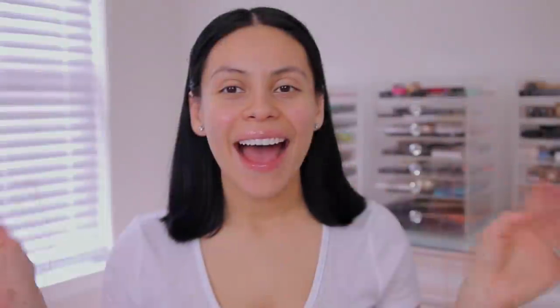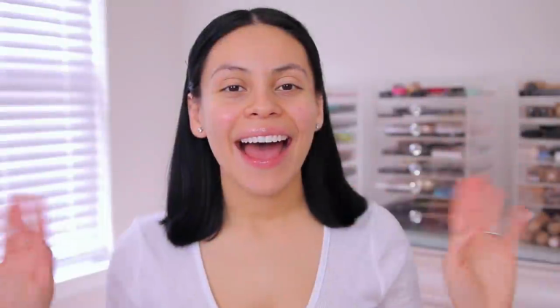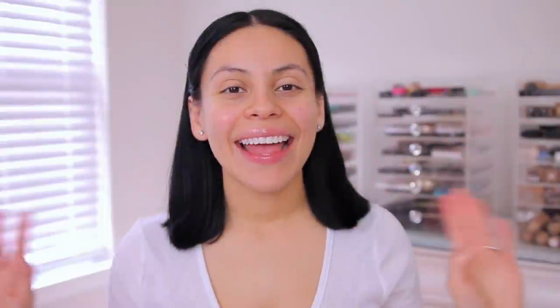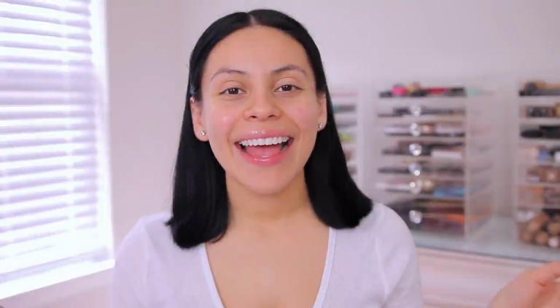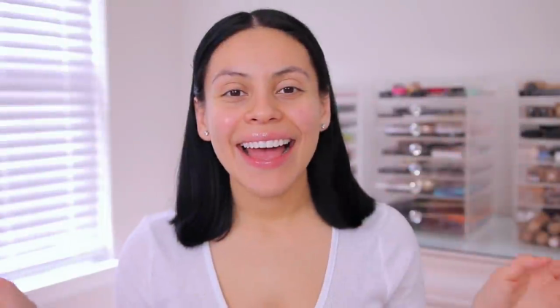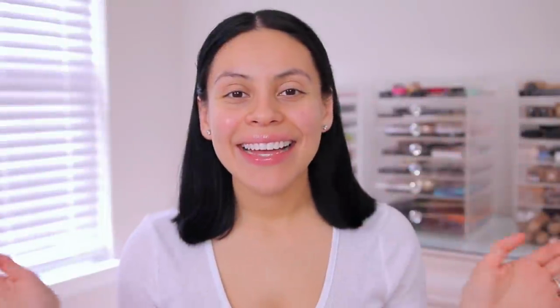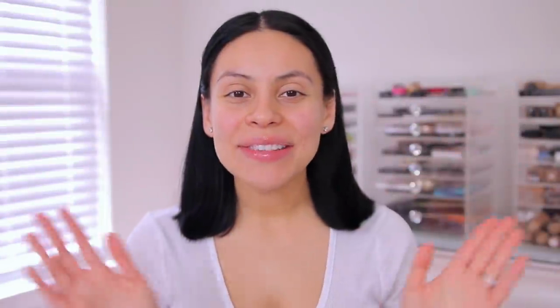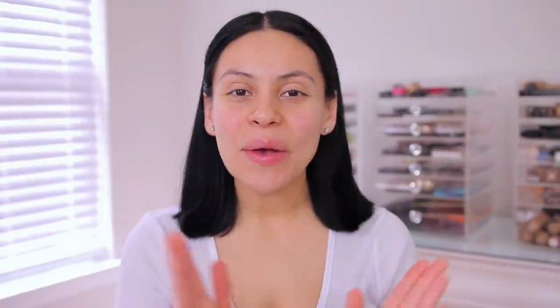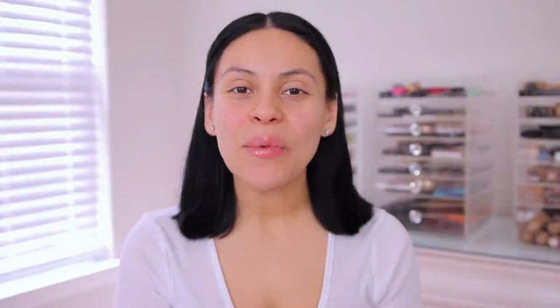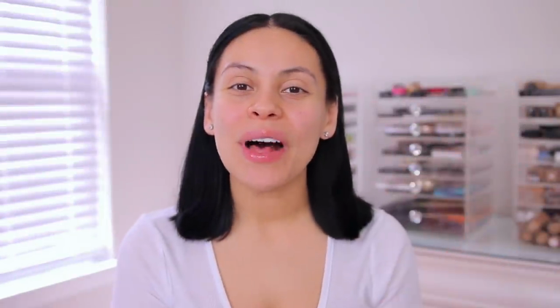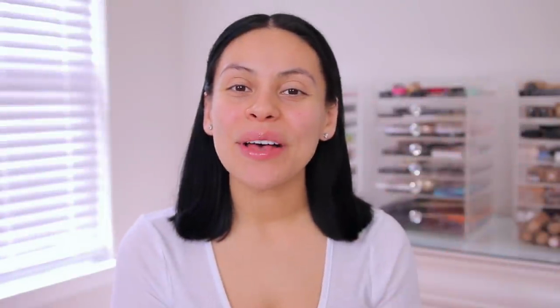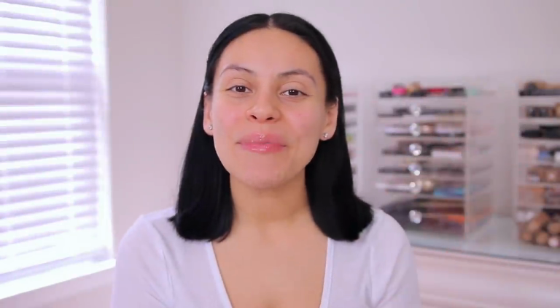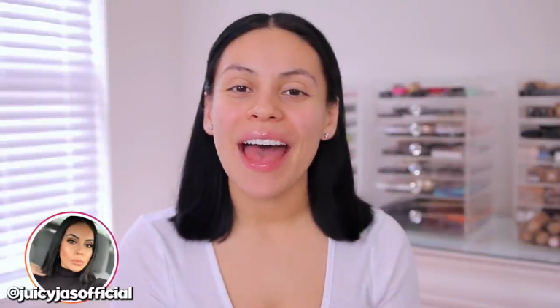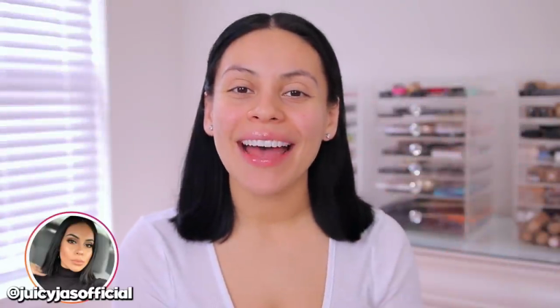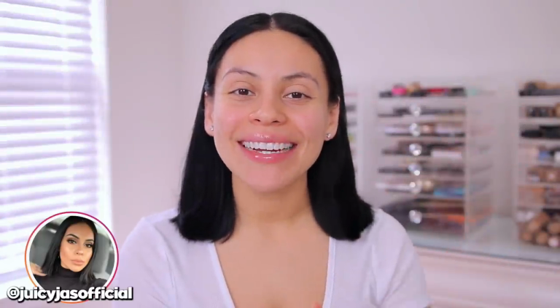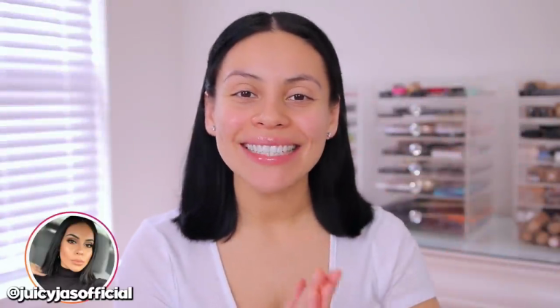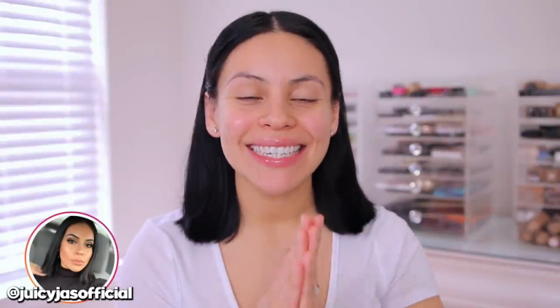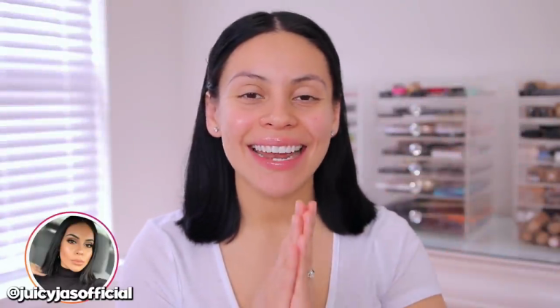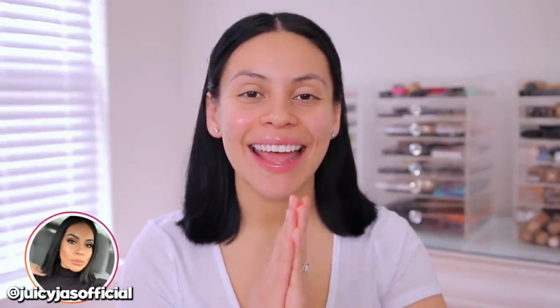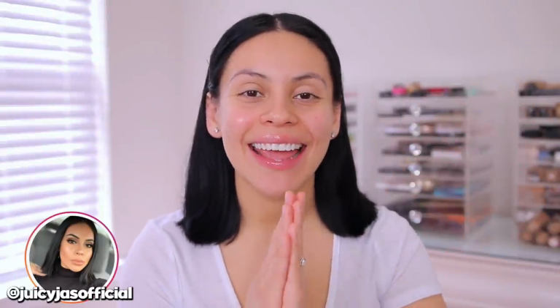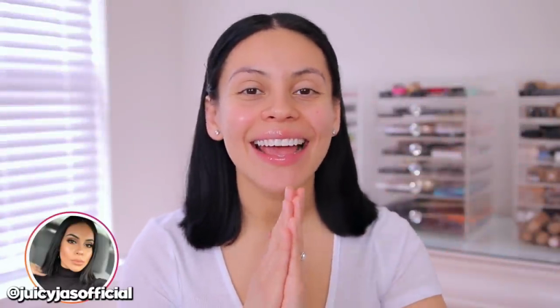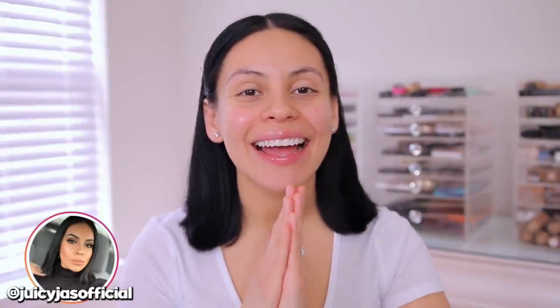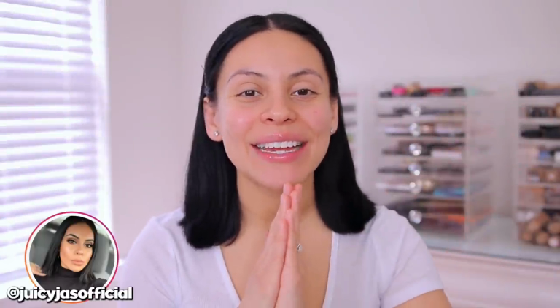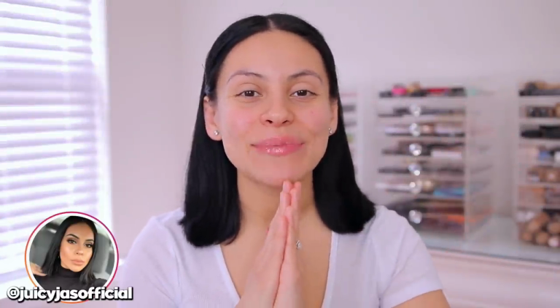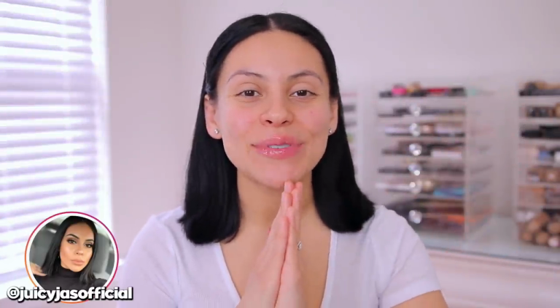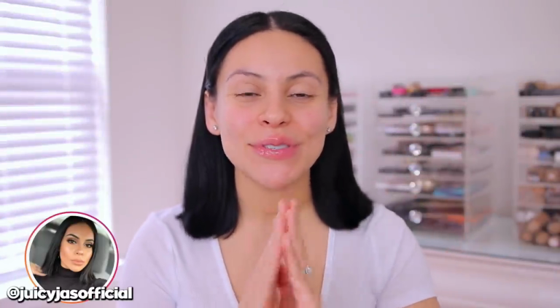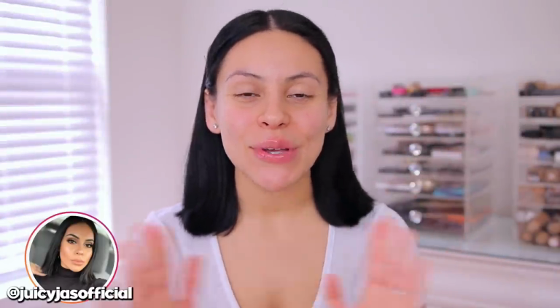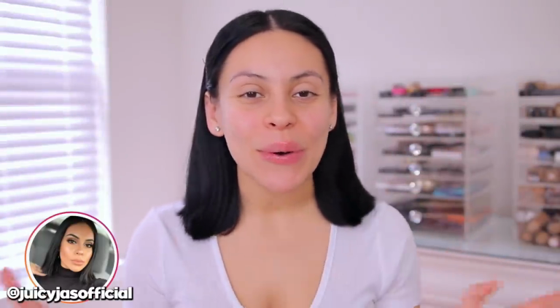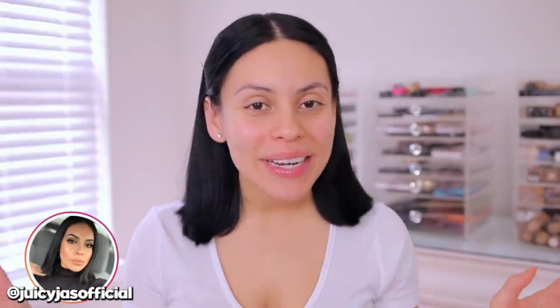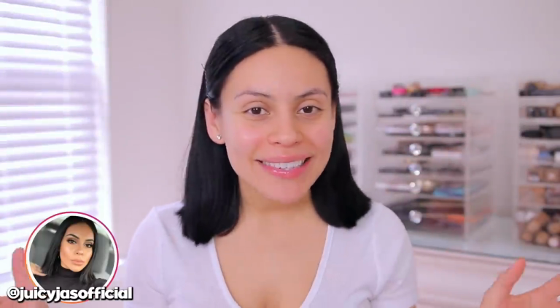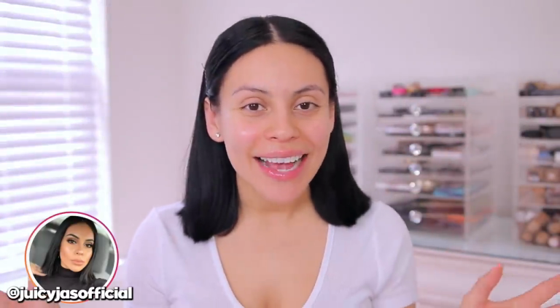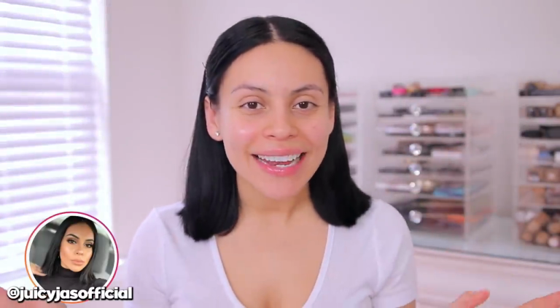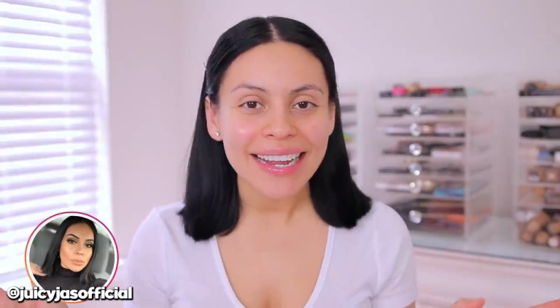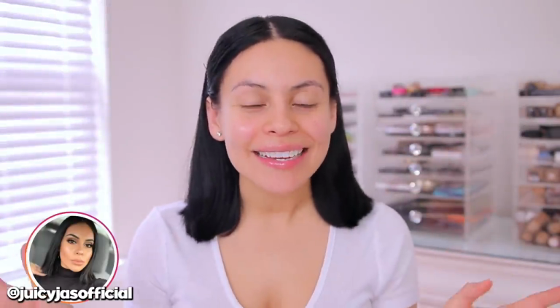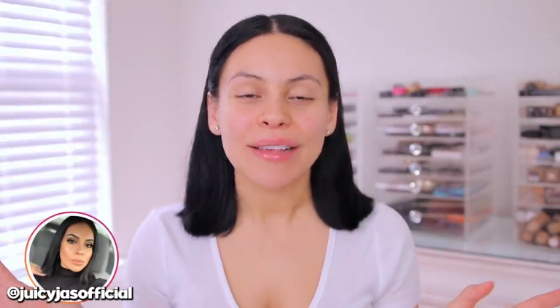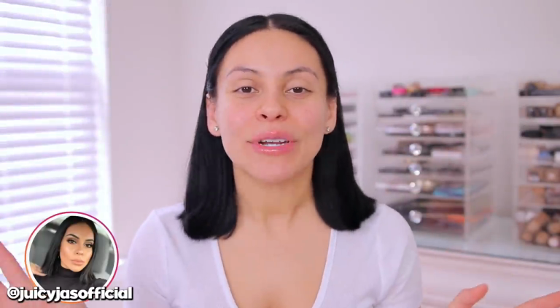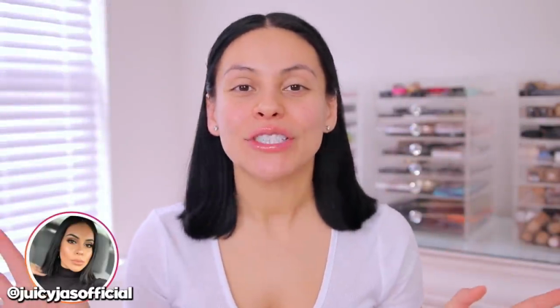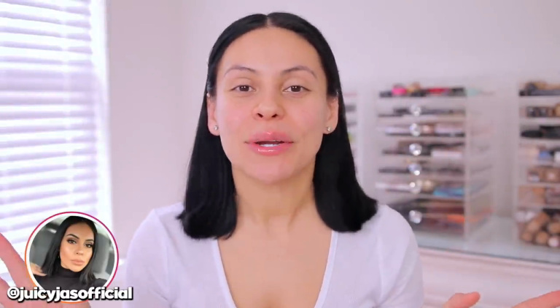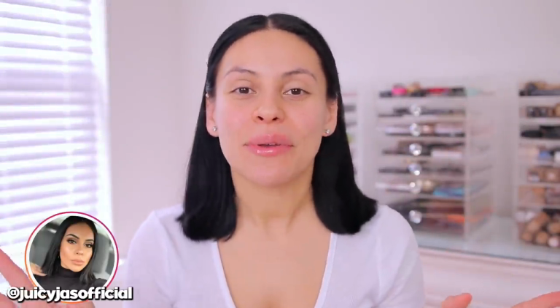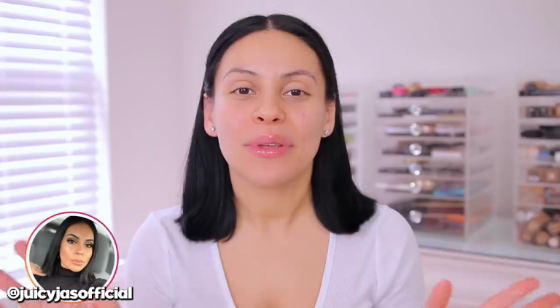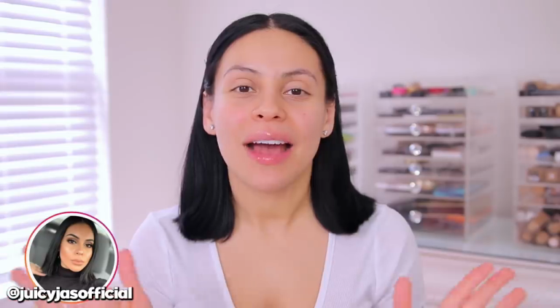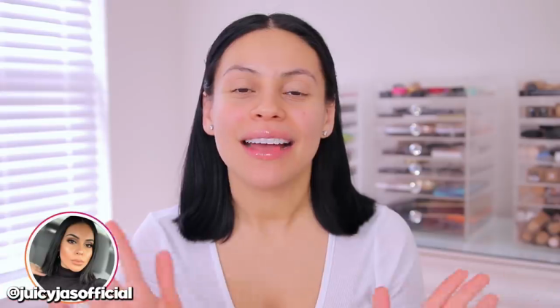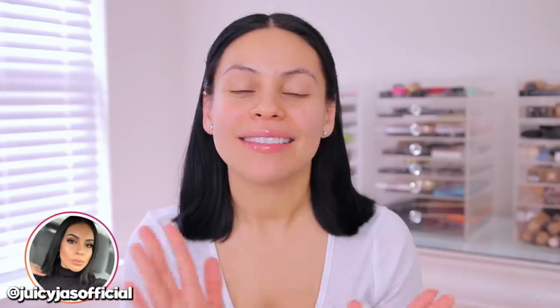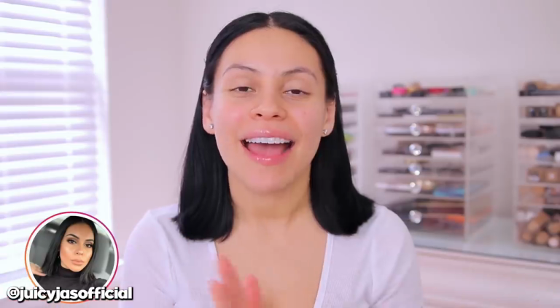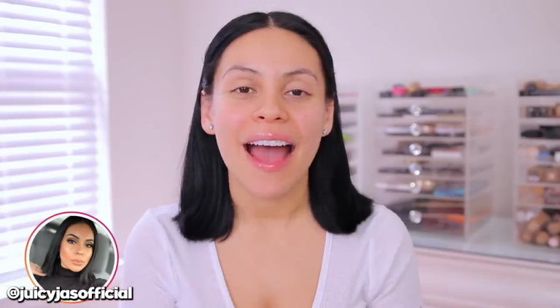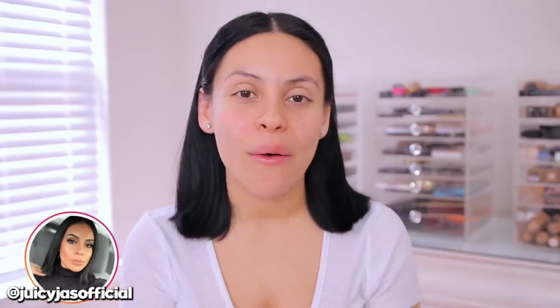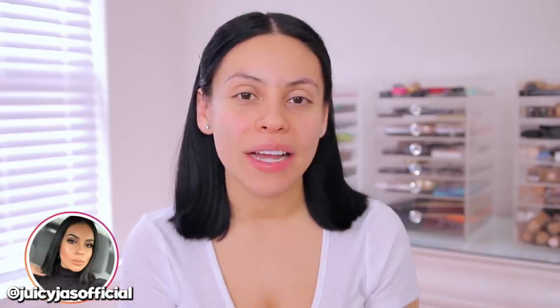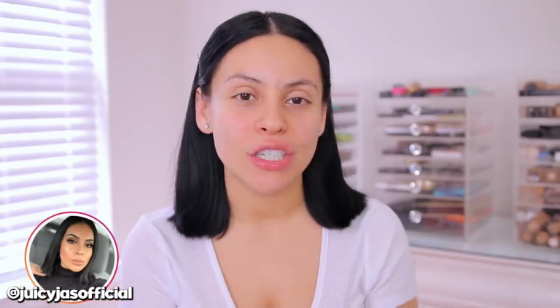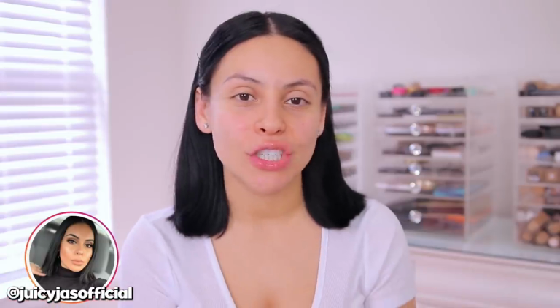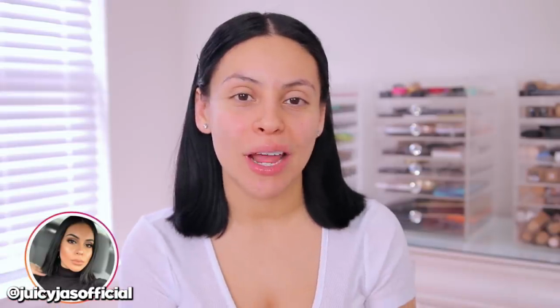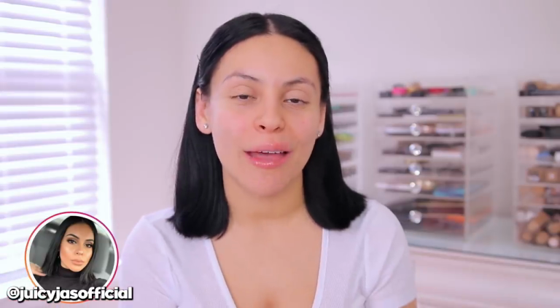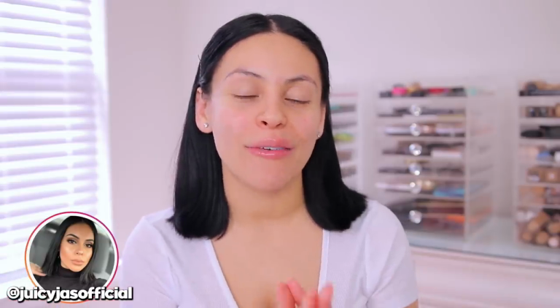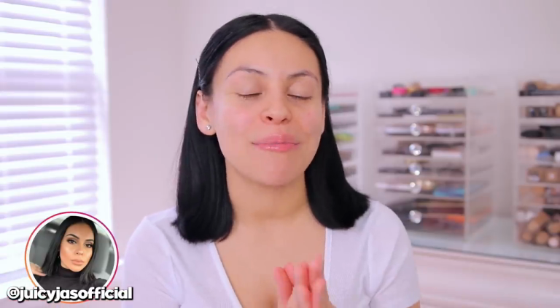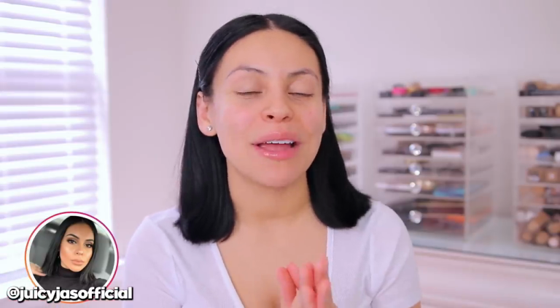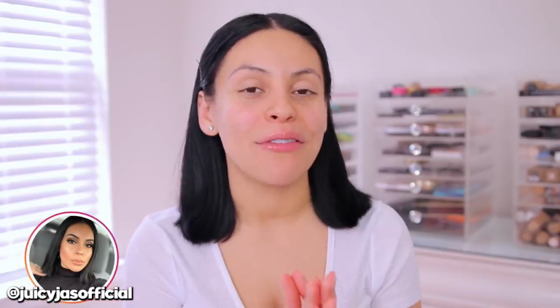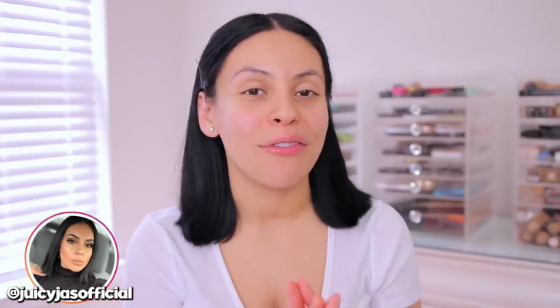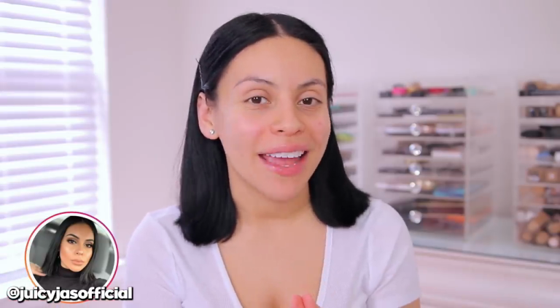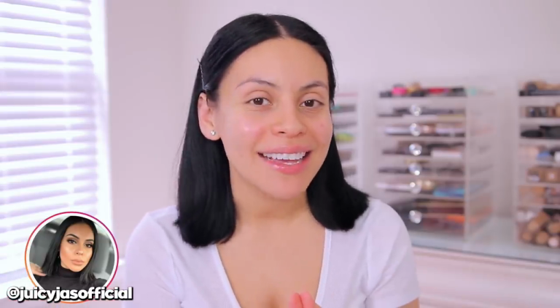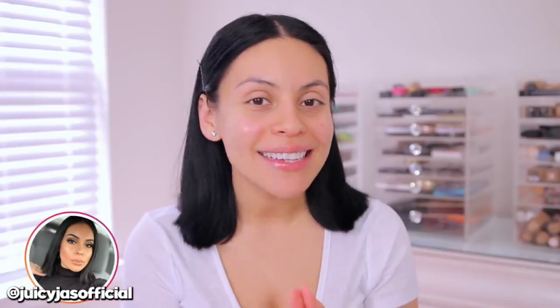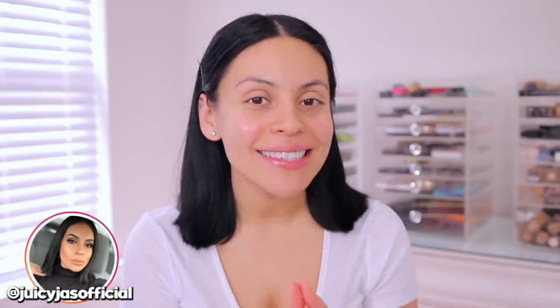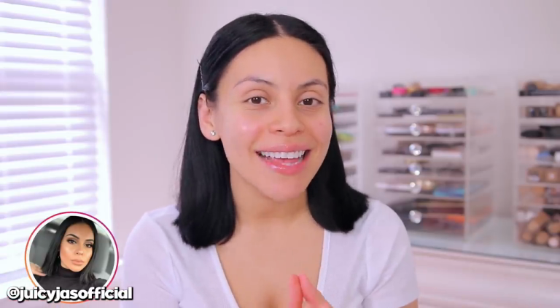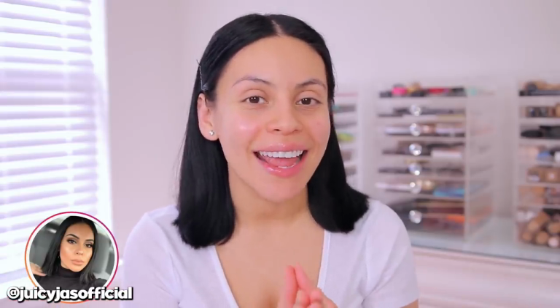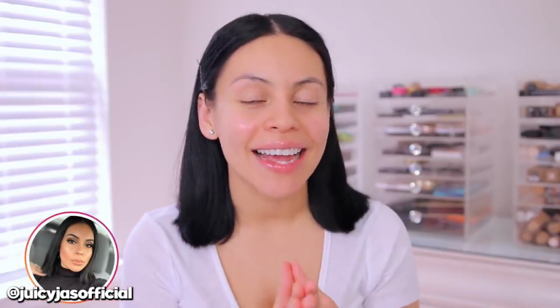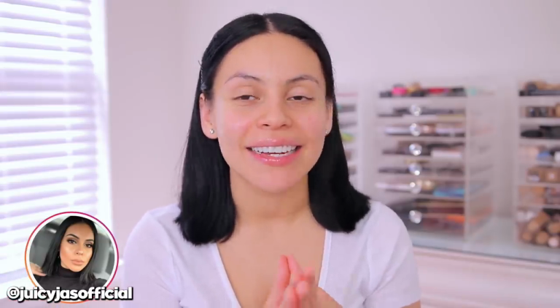Hi guys, welcome back. Today I am so excited because I'm gonna share with you guys how I shave my face.